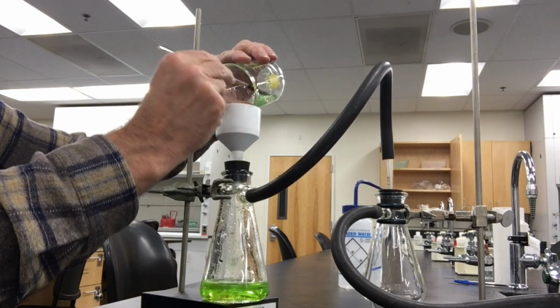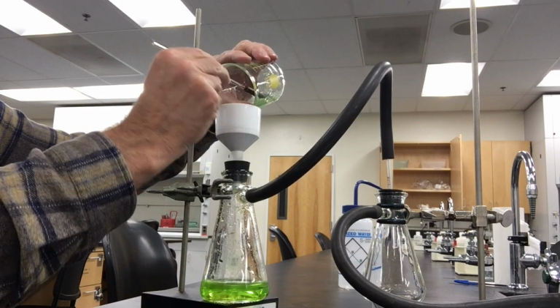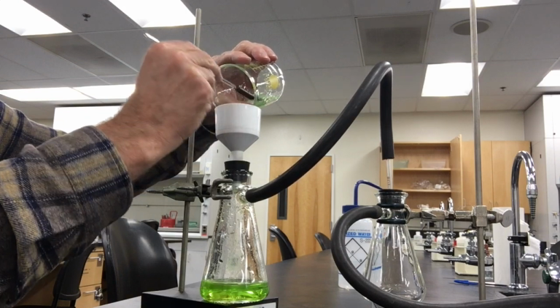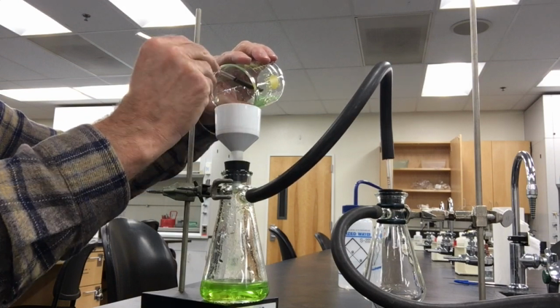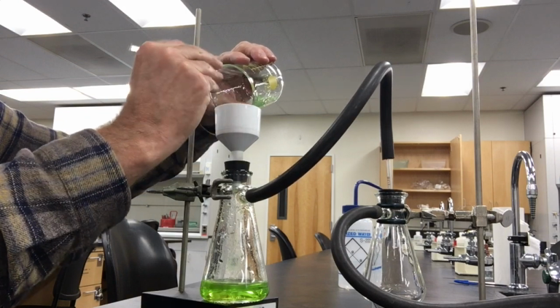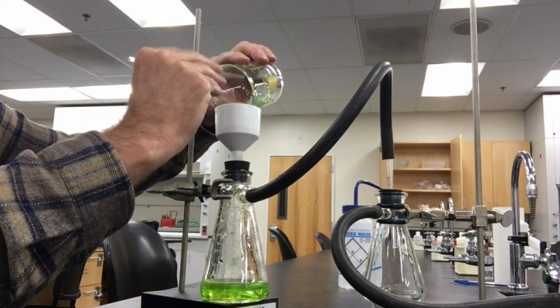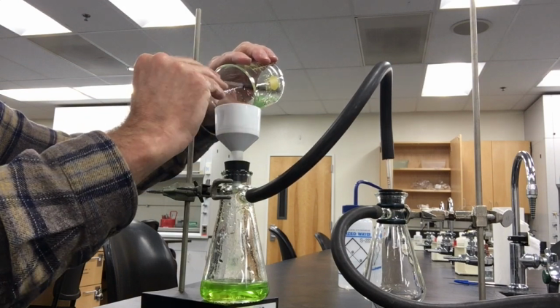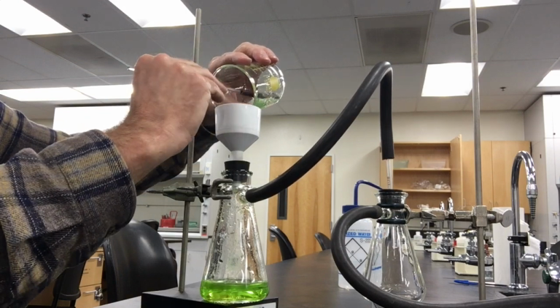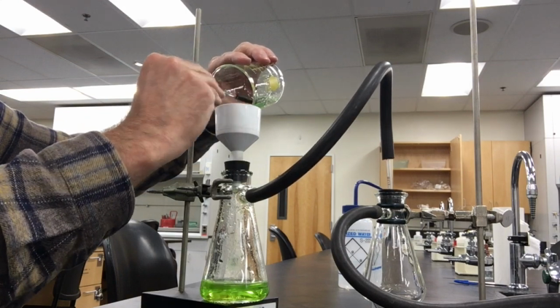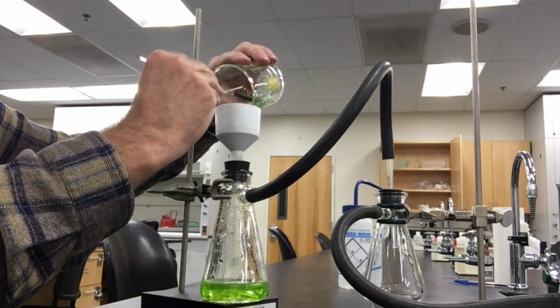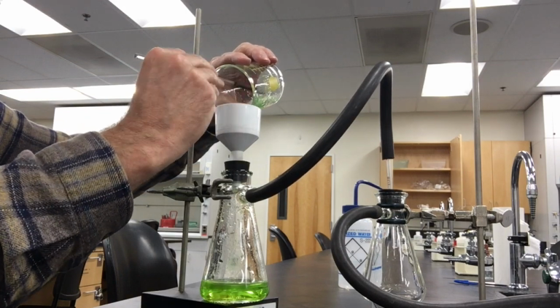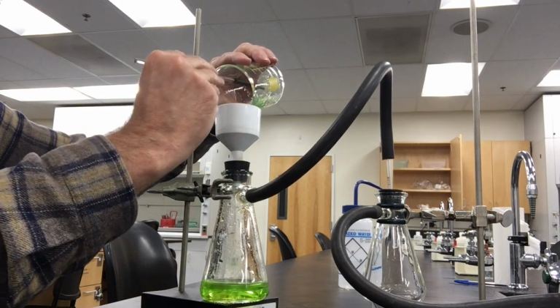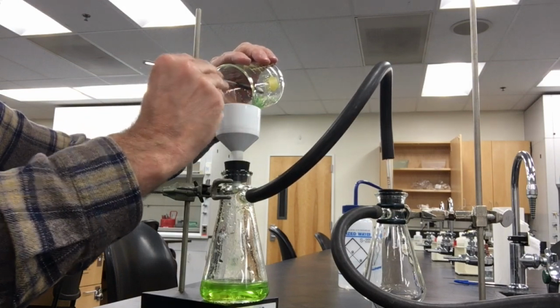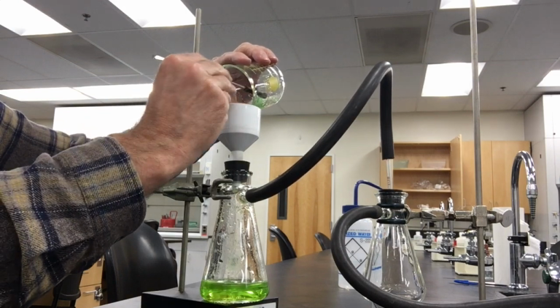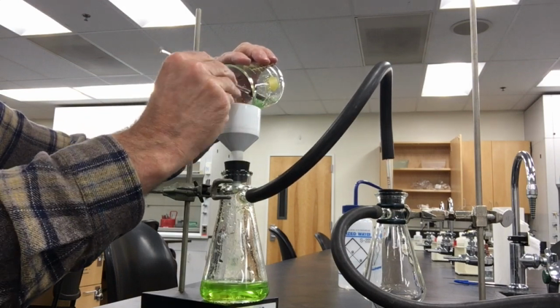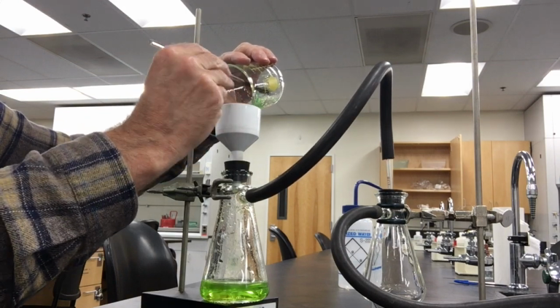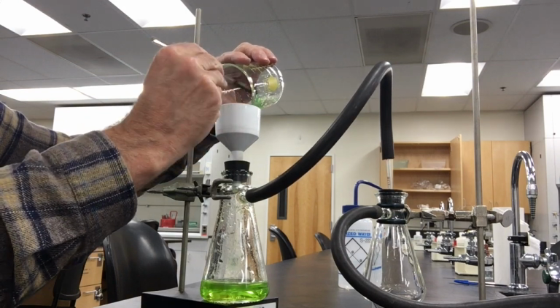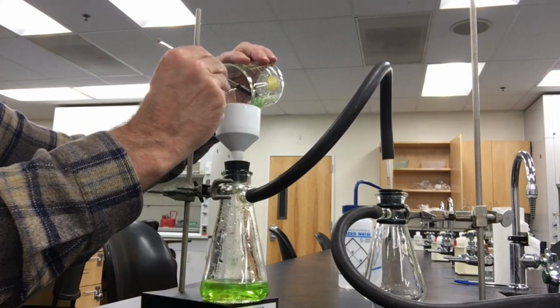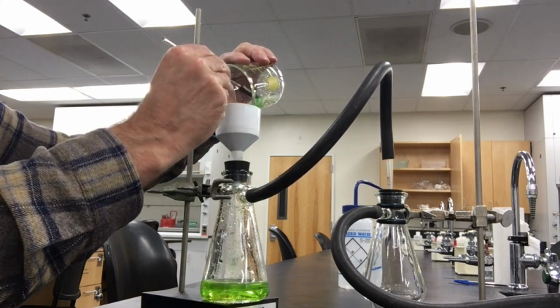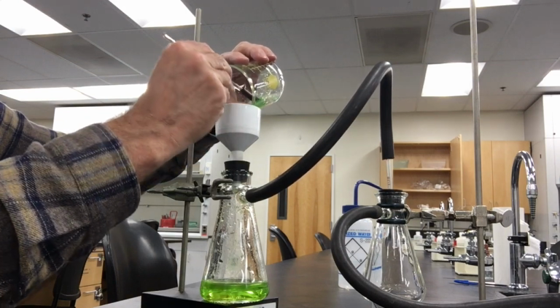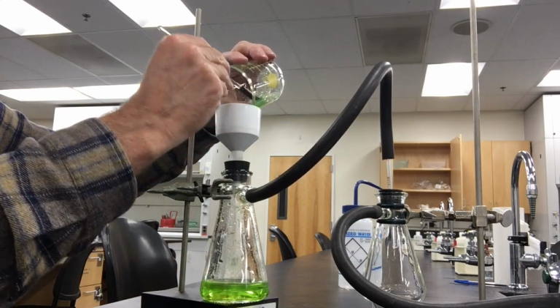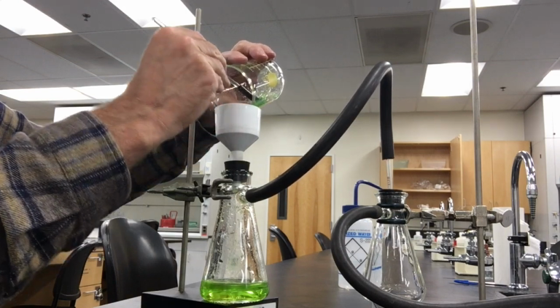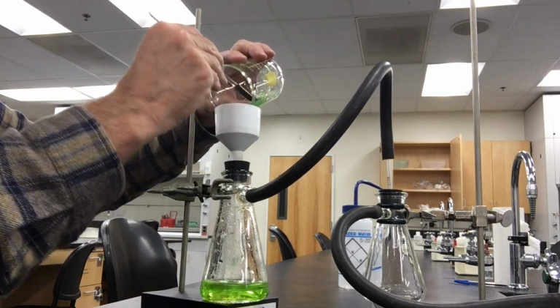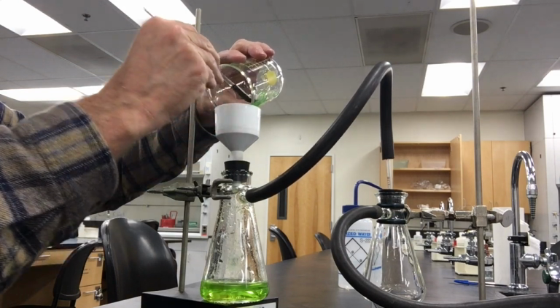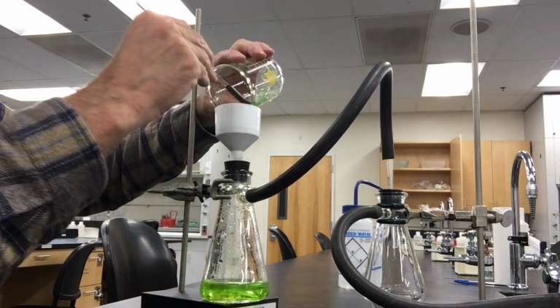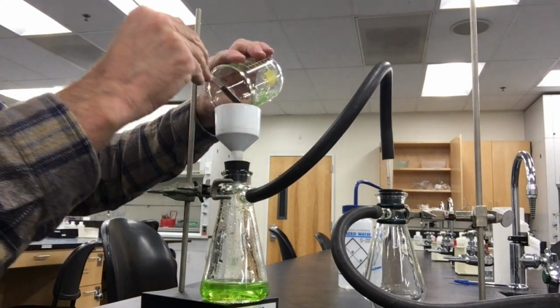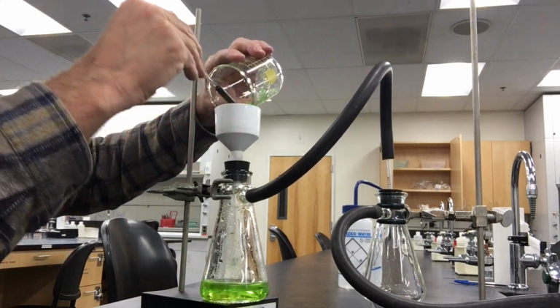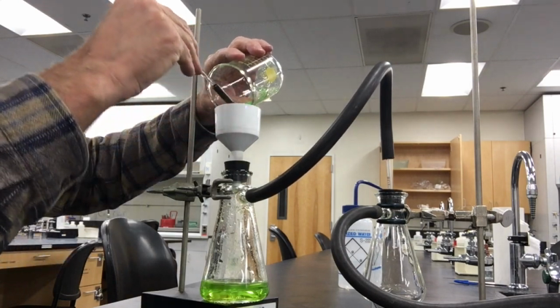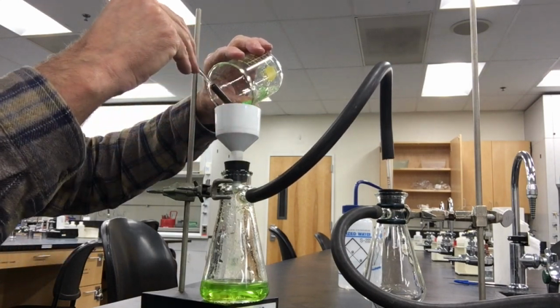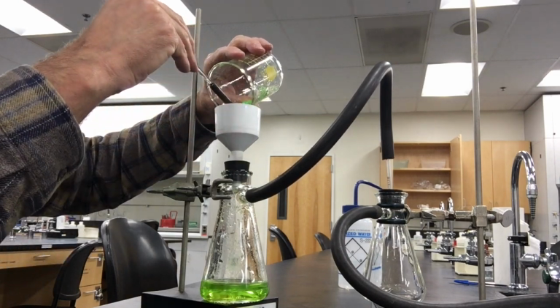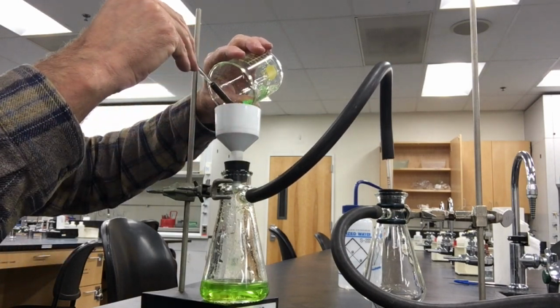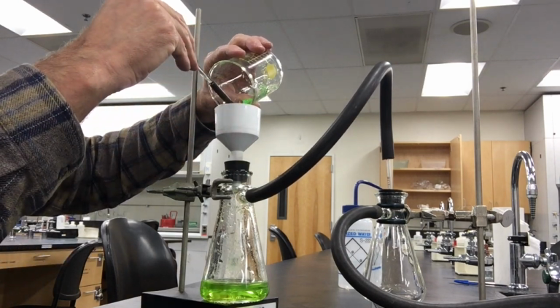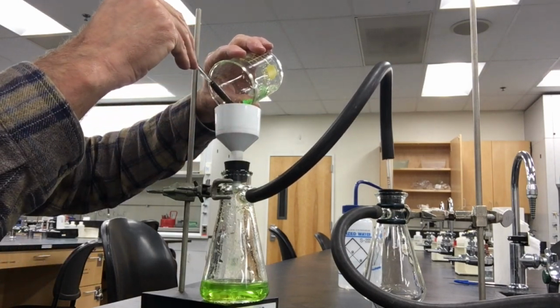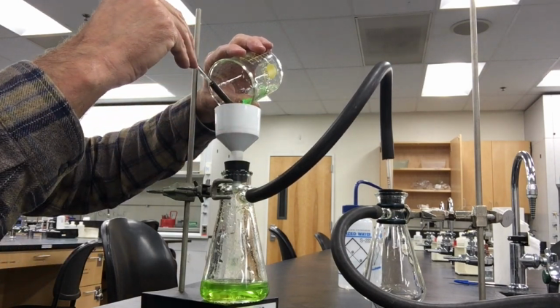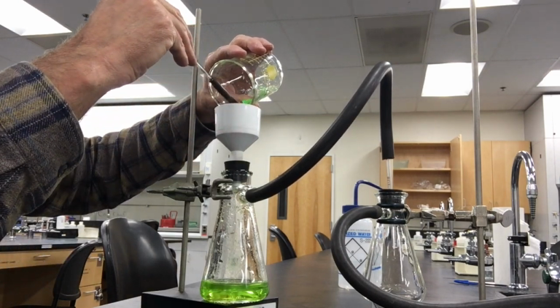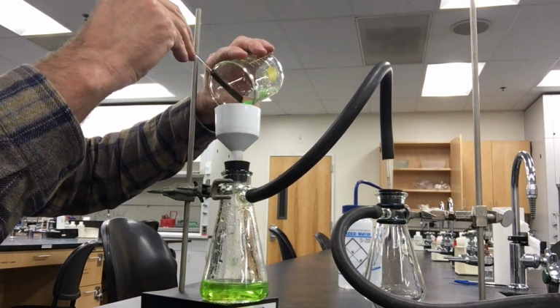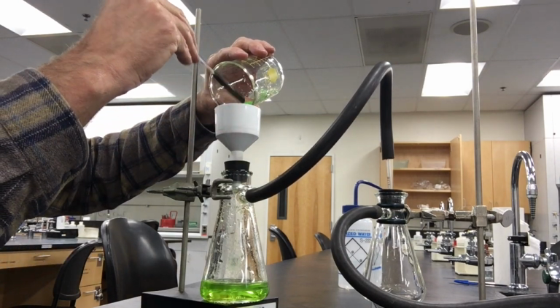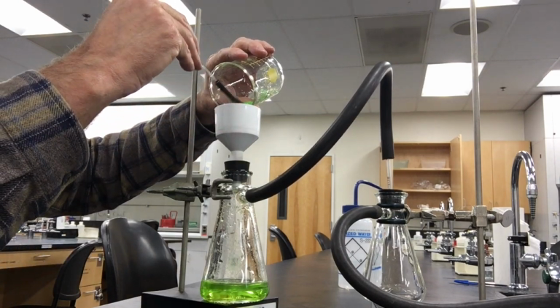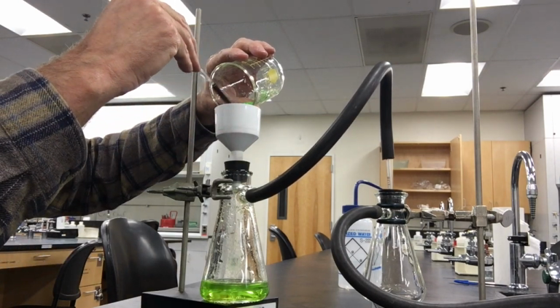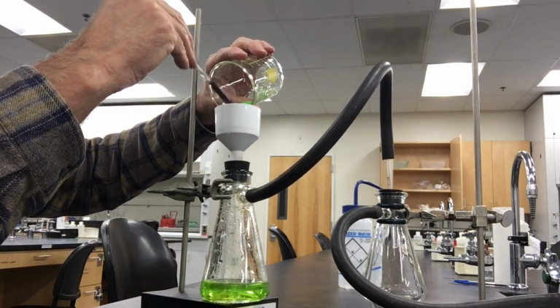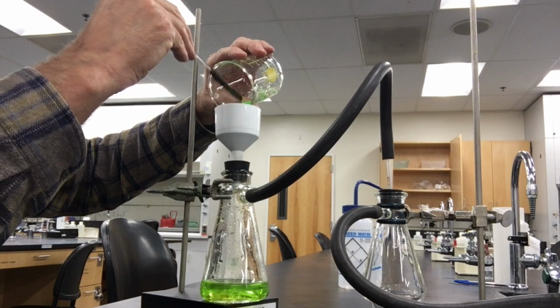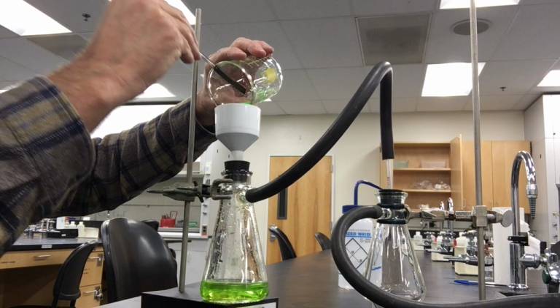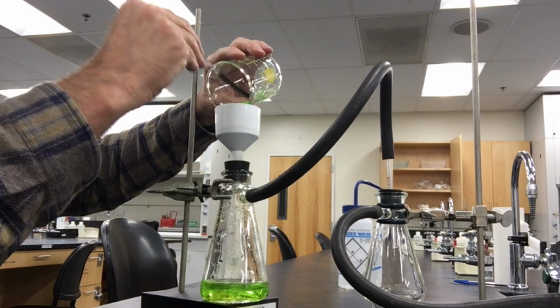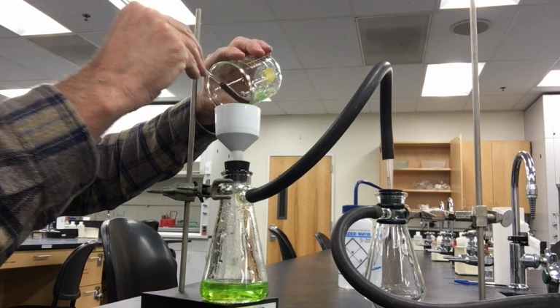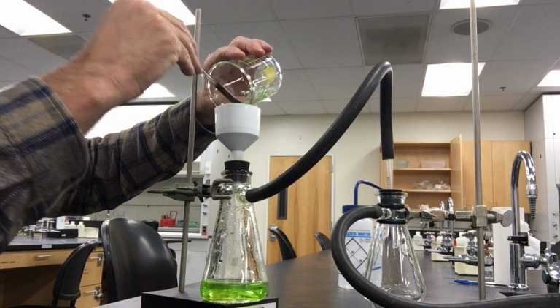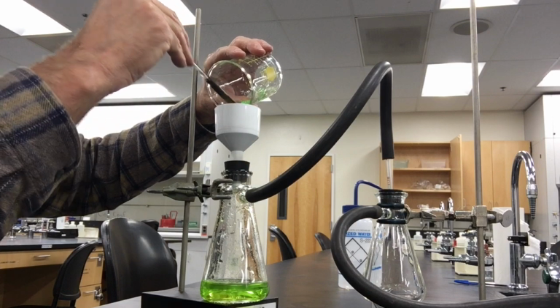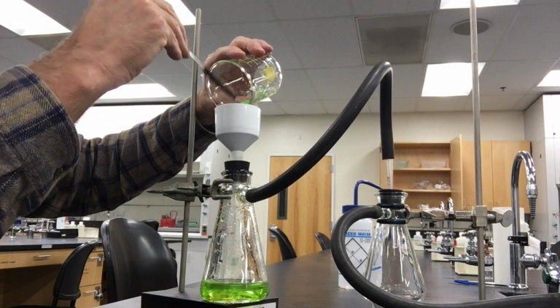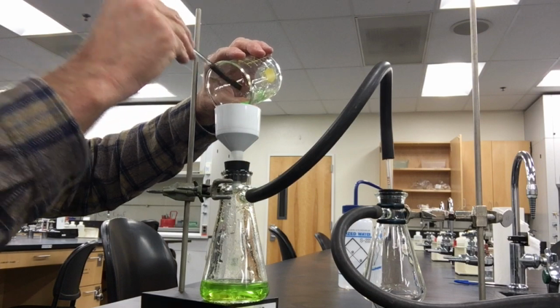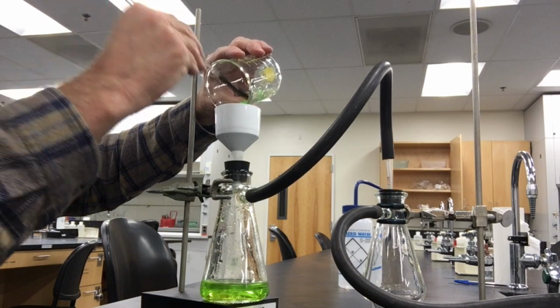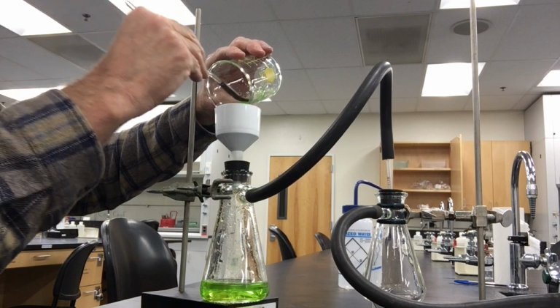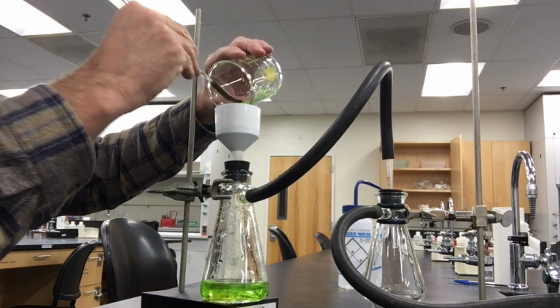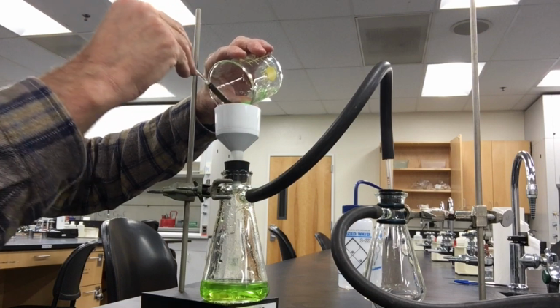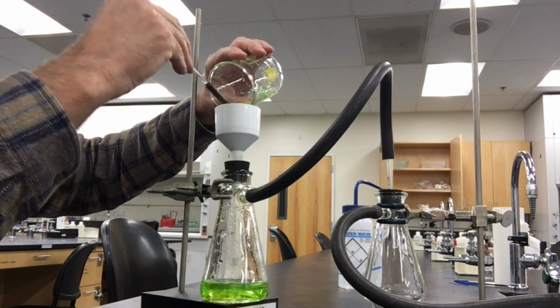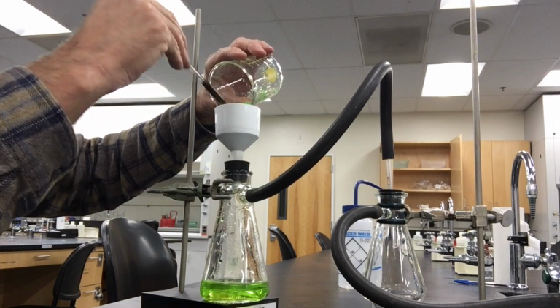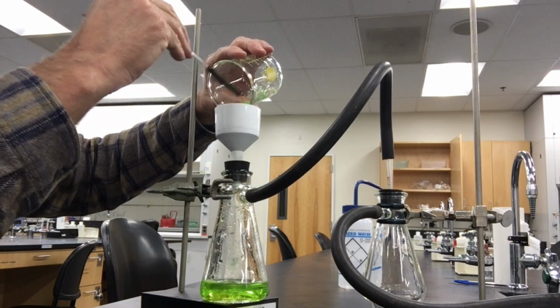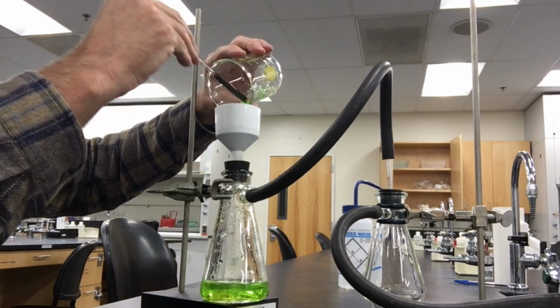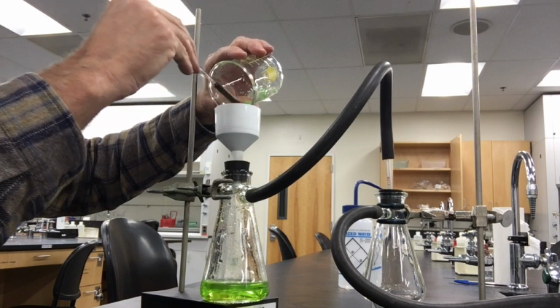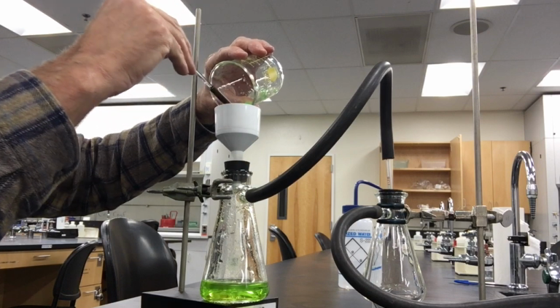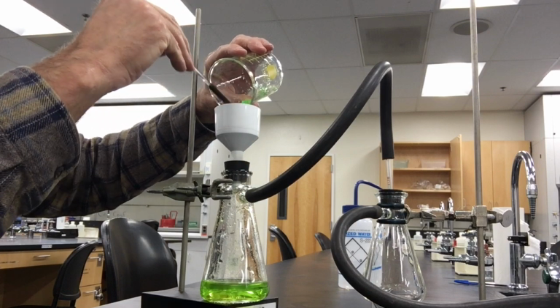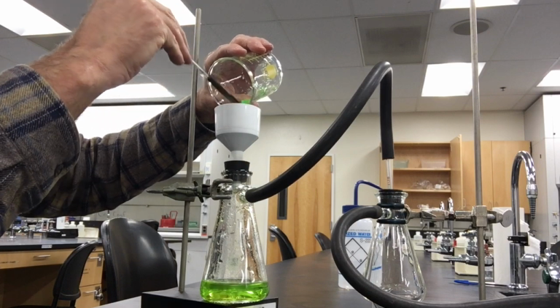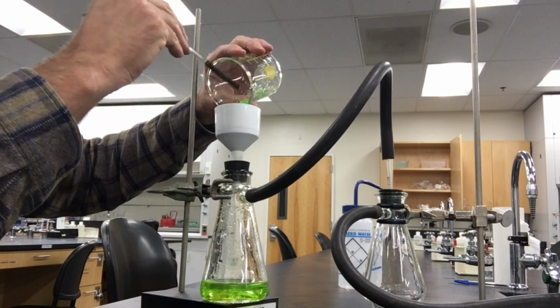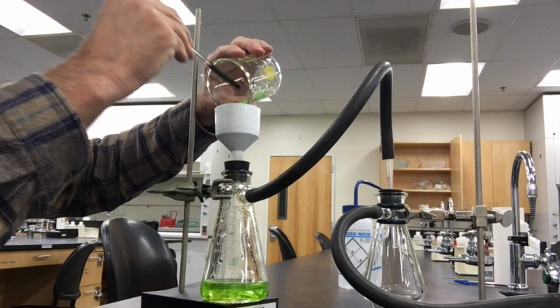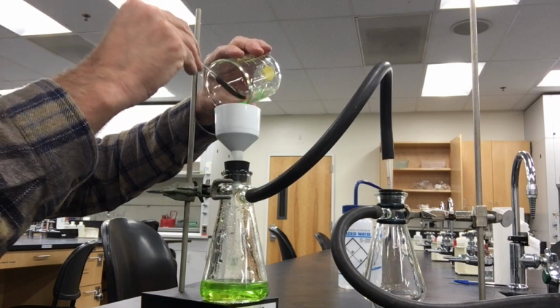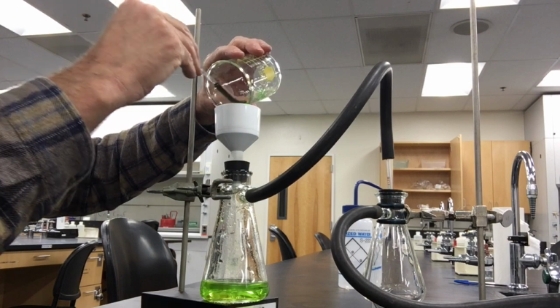Then I want to dry them and weigh them, and then you'll be able to do your calculations and finish the experiment.